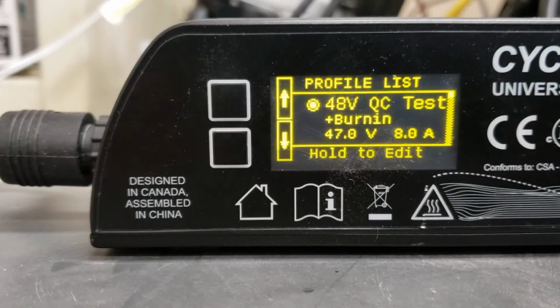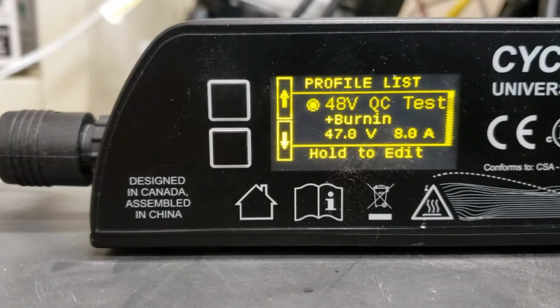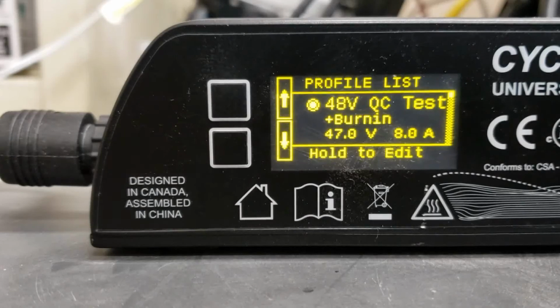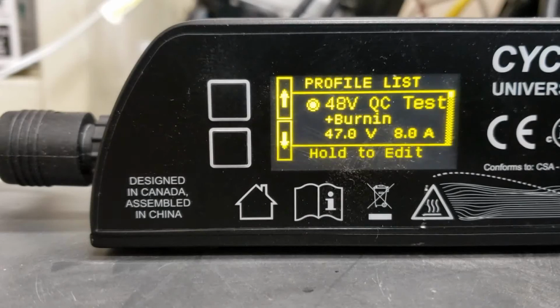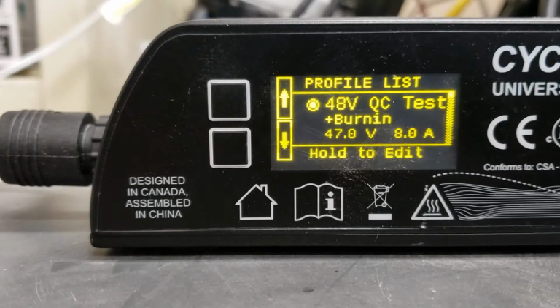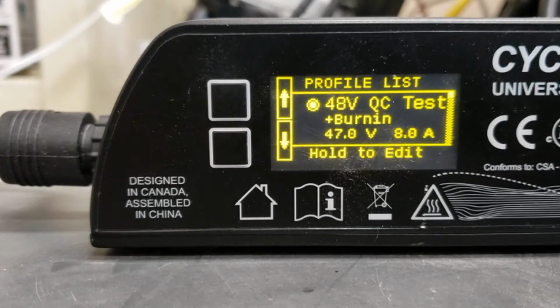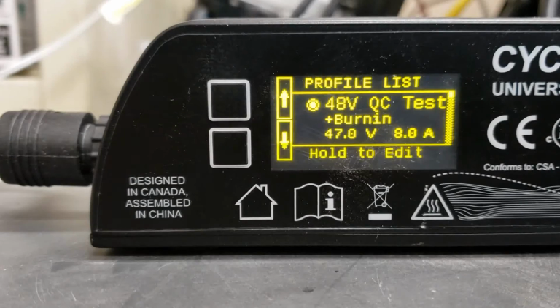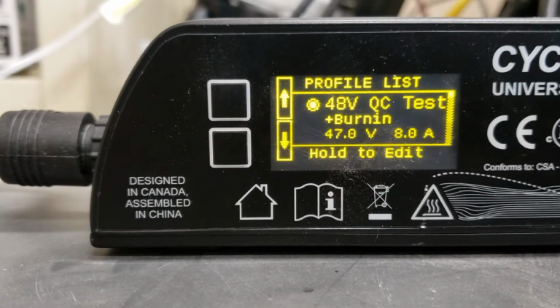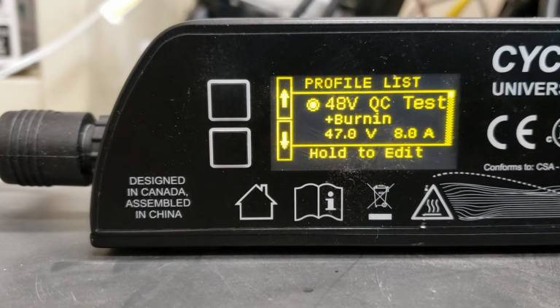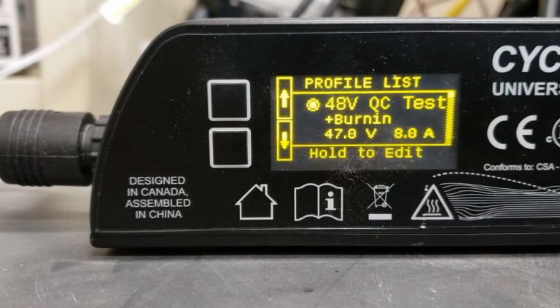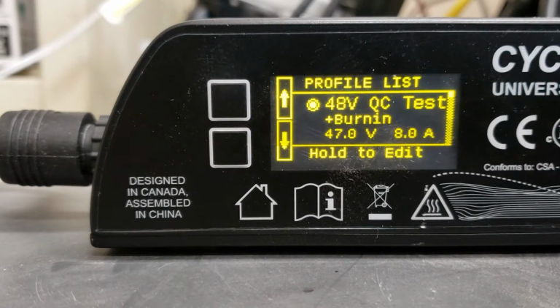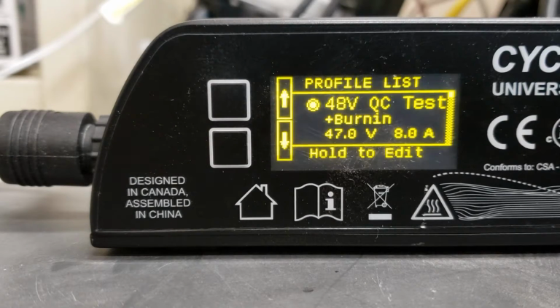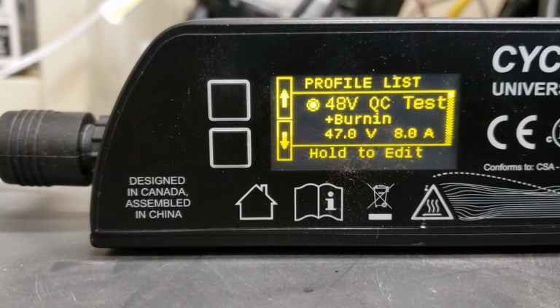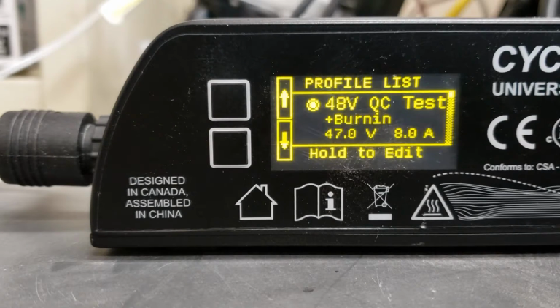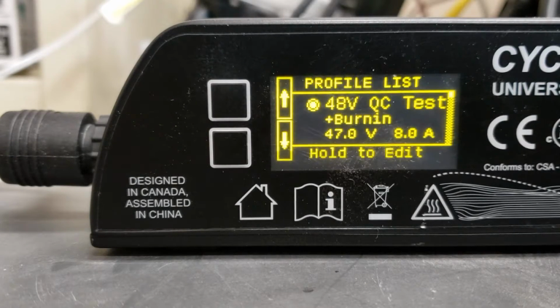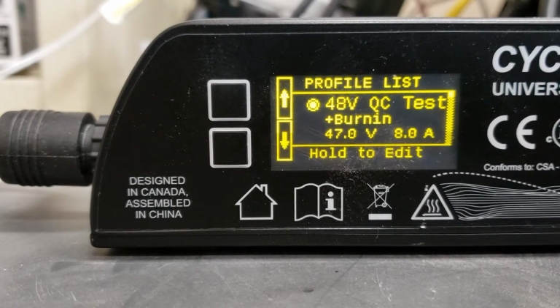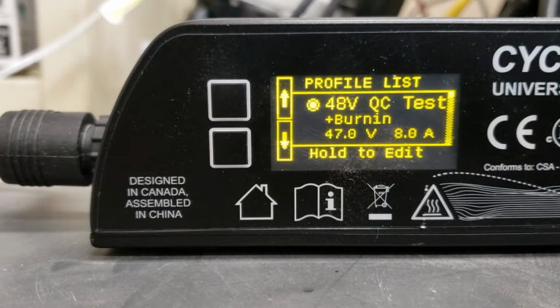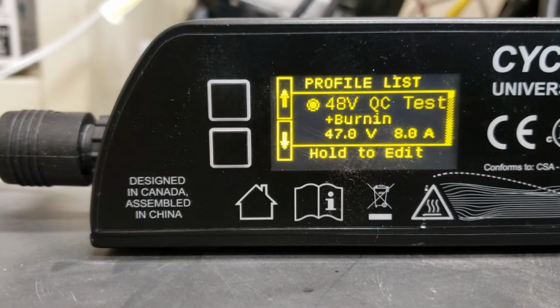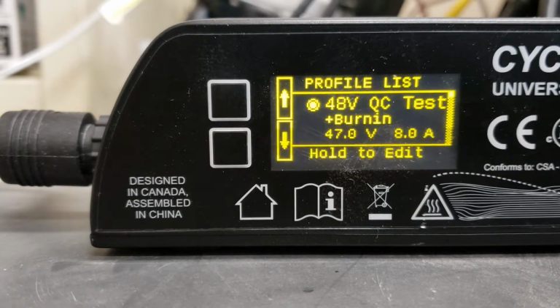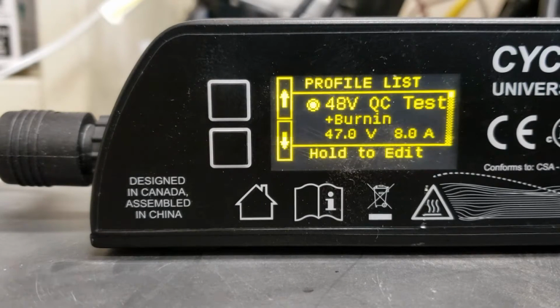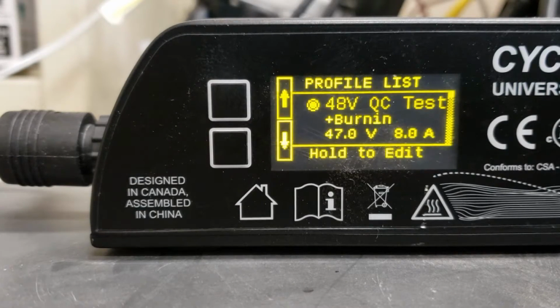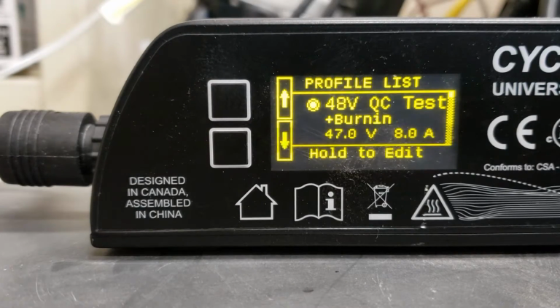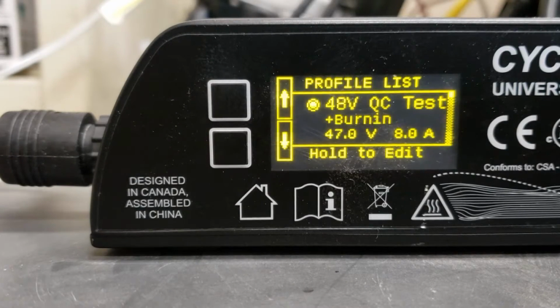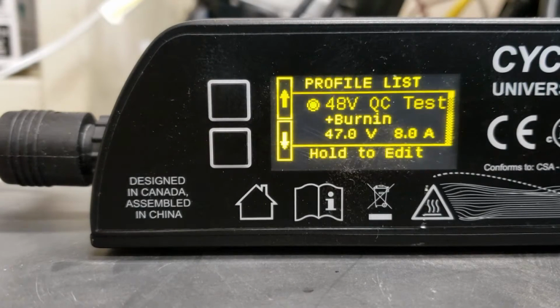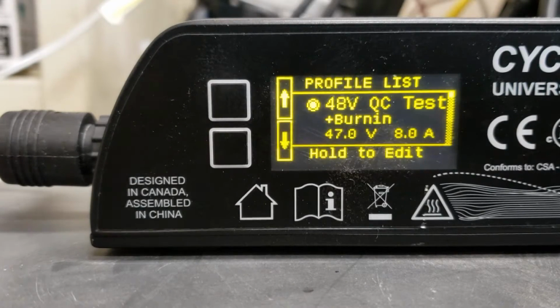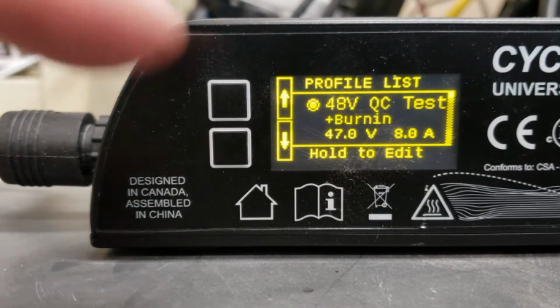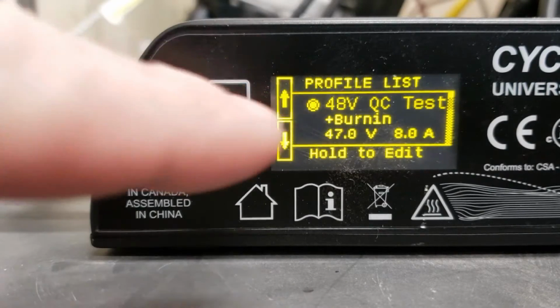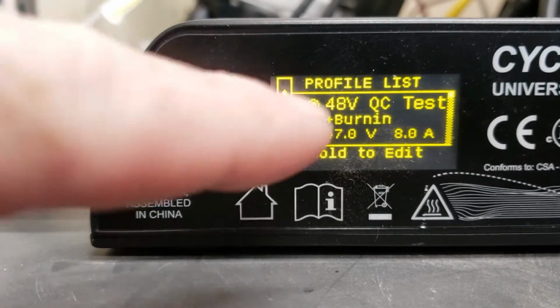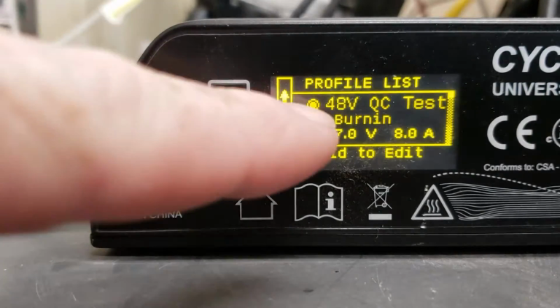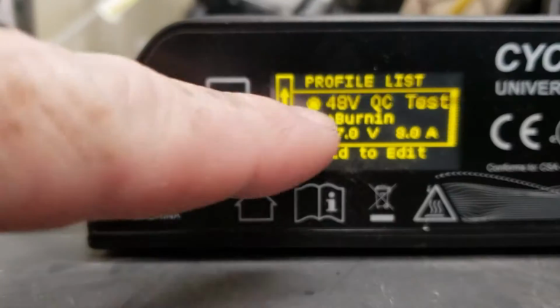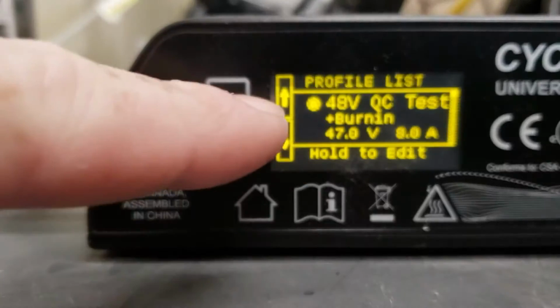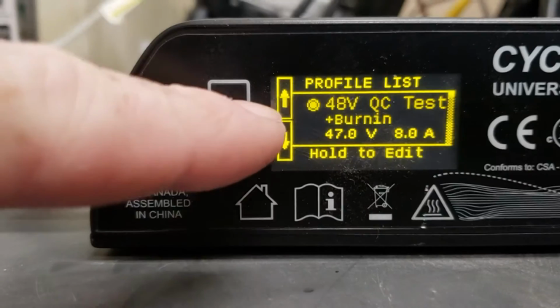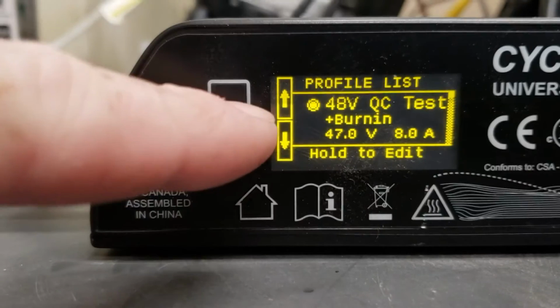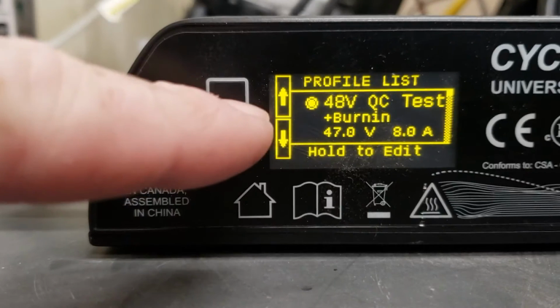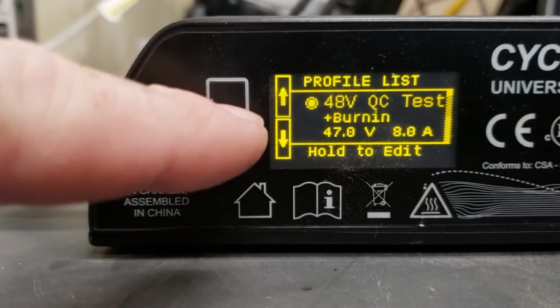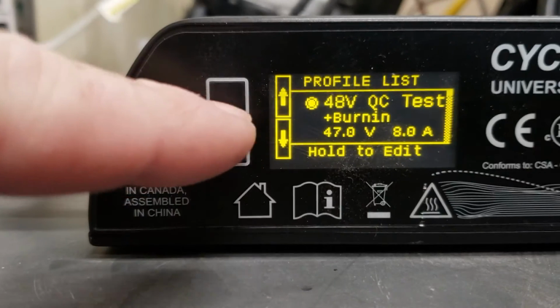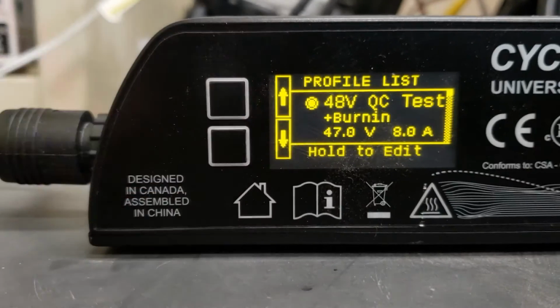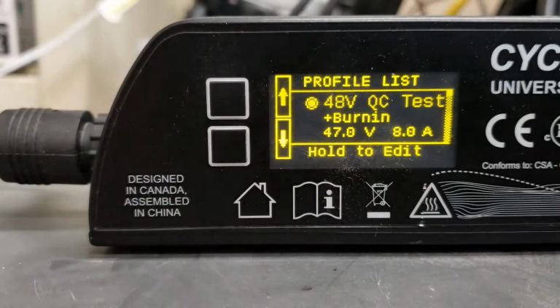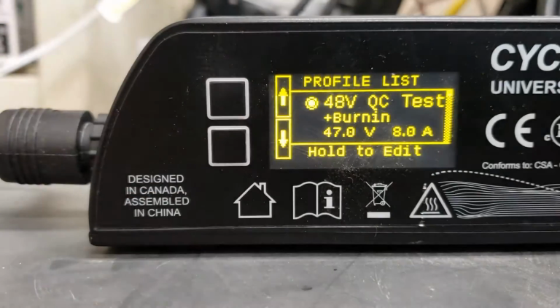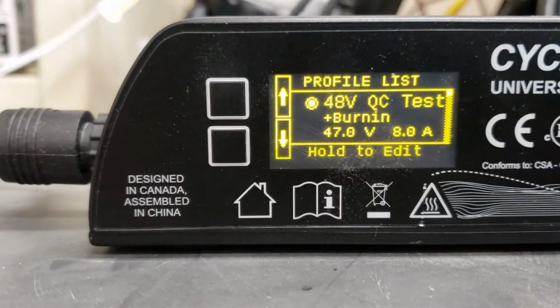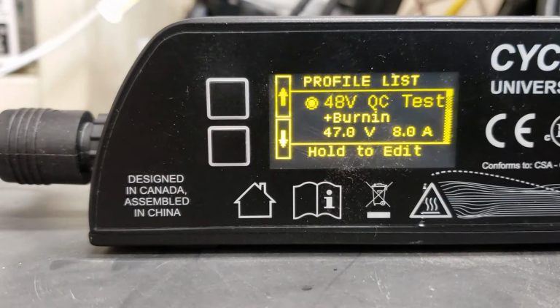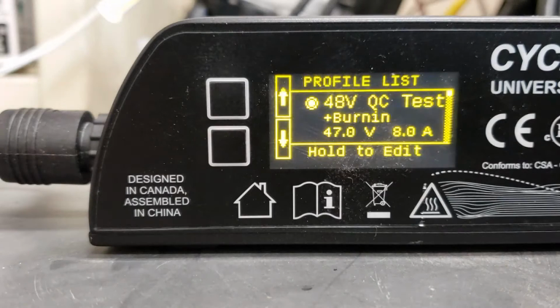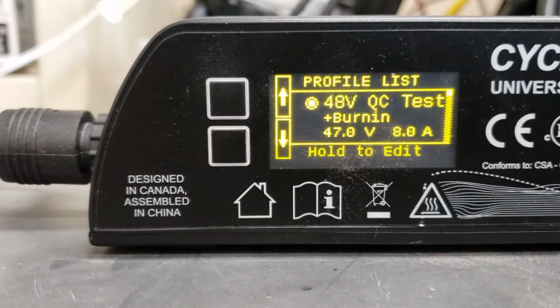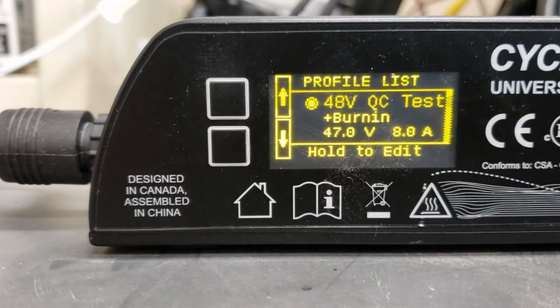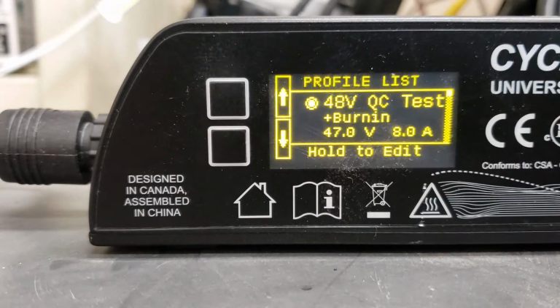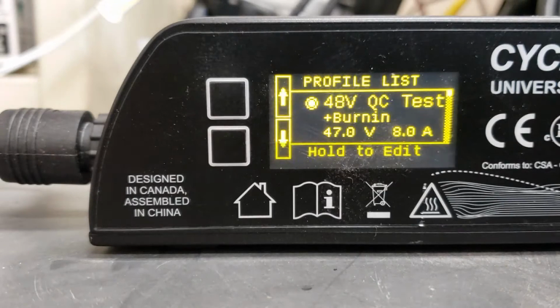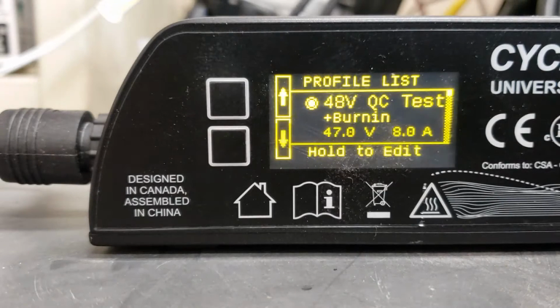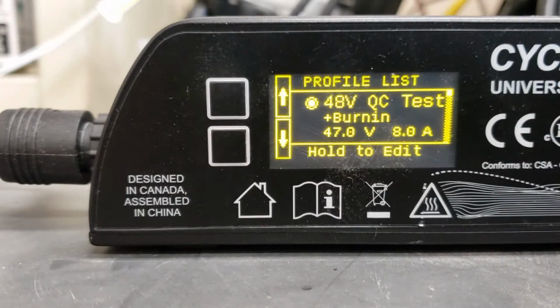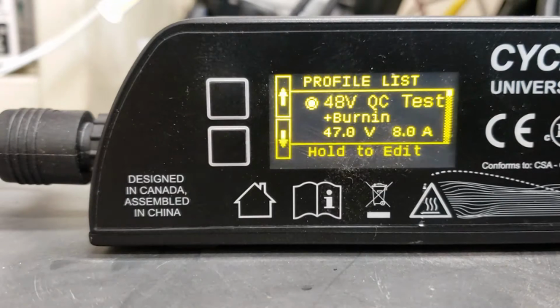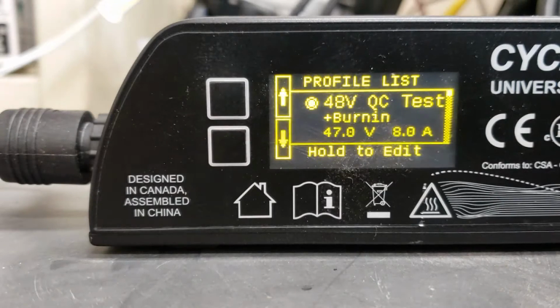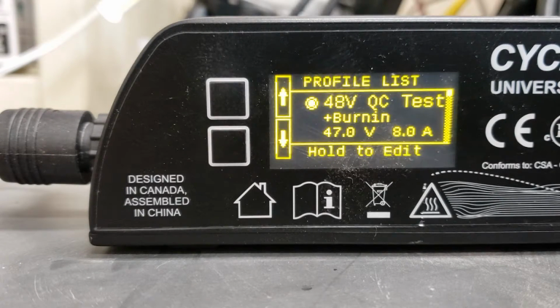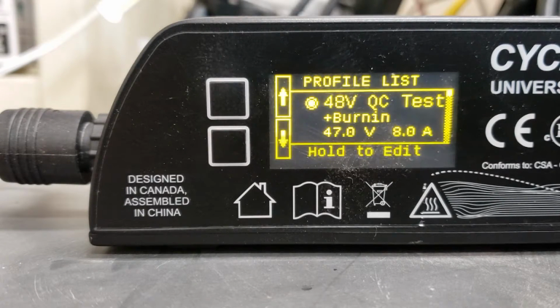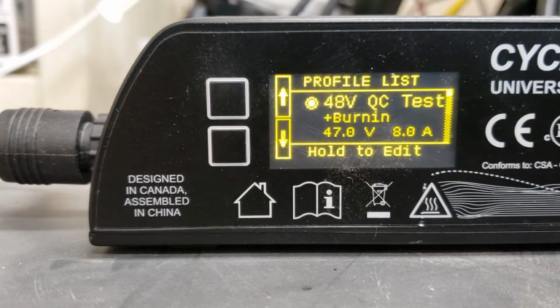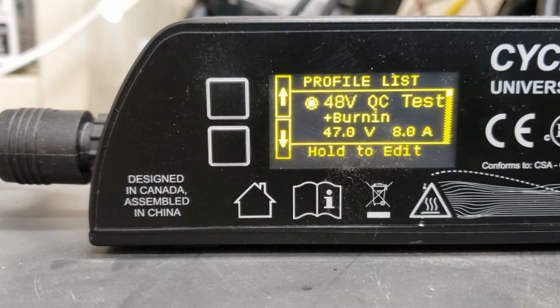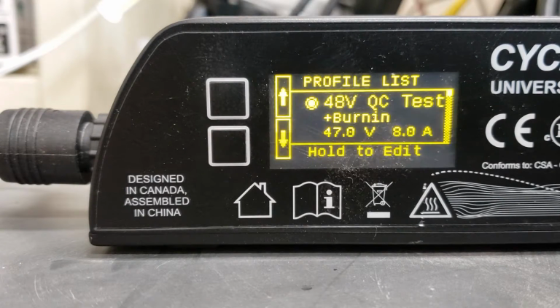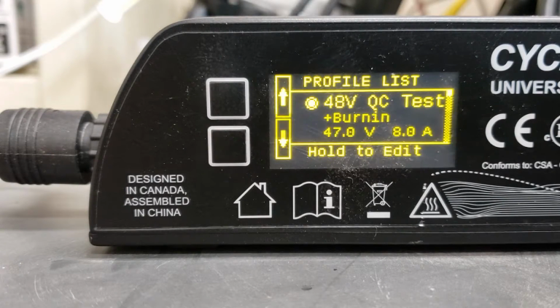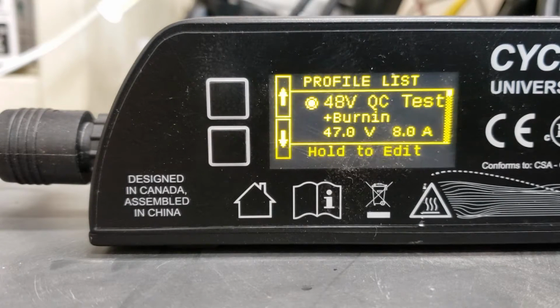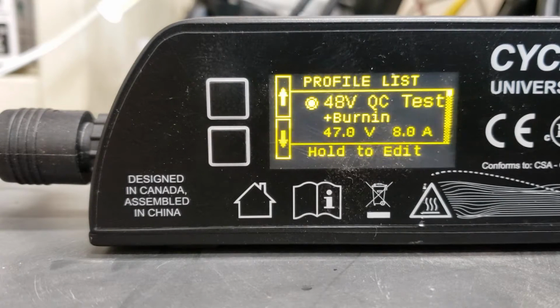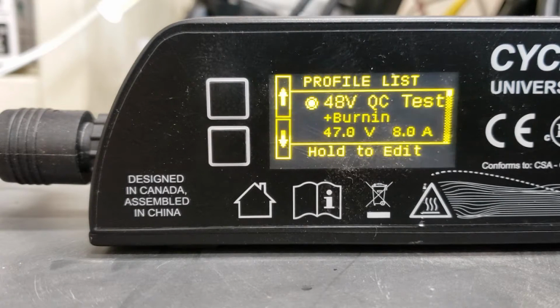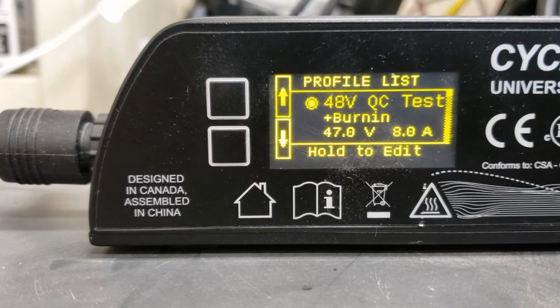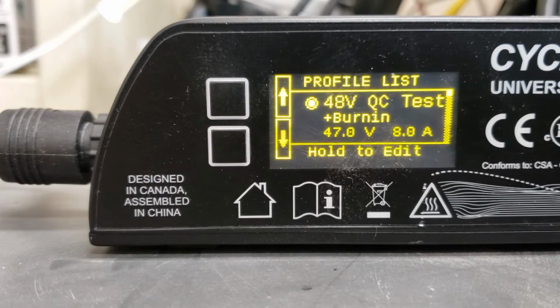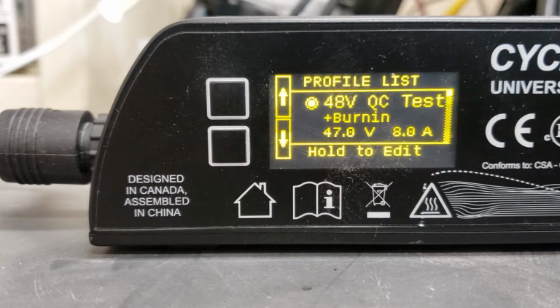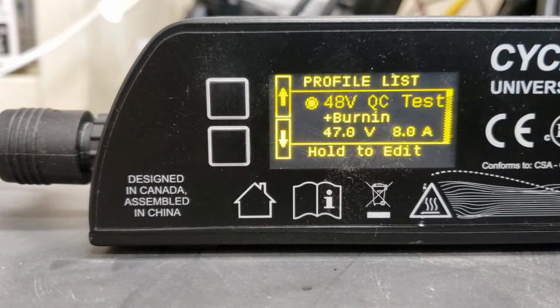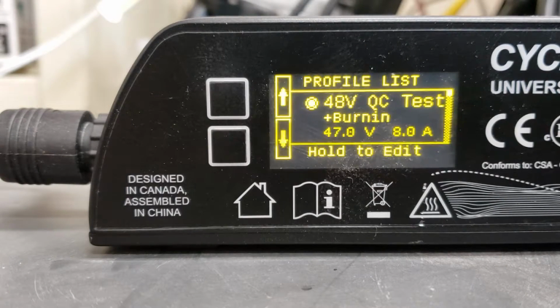When we get this thing fired up, you're gonna come up with a profile list. This 48 volt is the only one that's available to it.